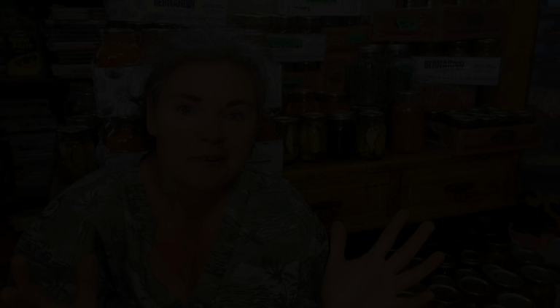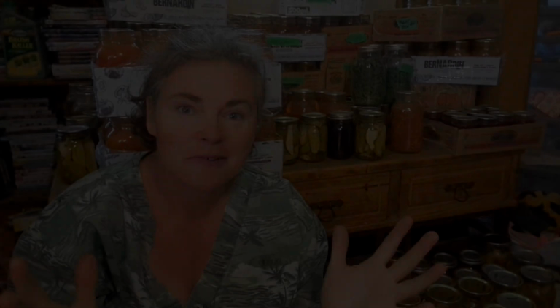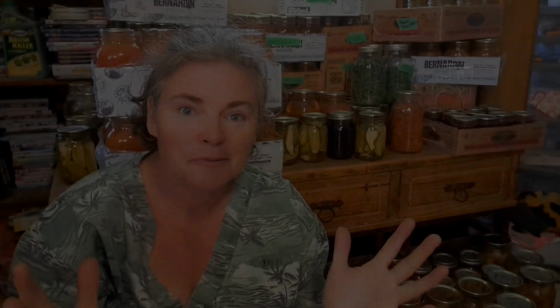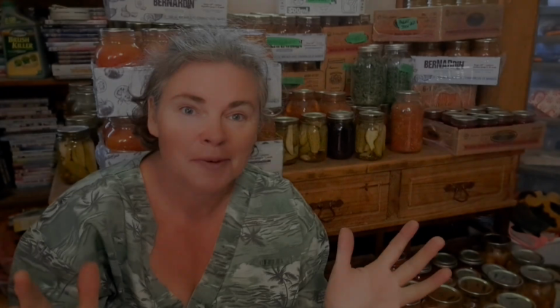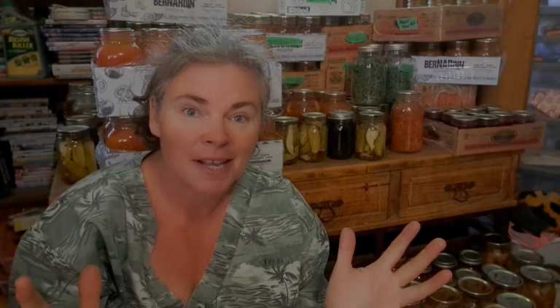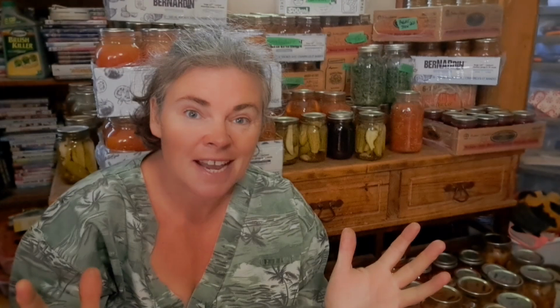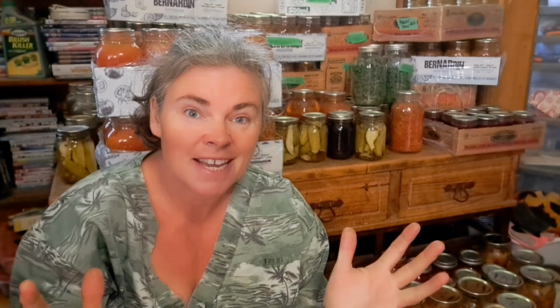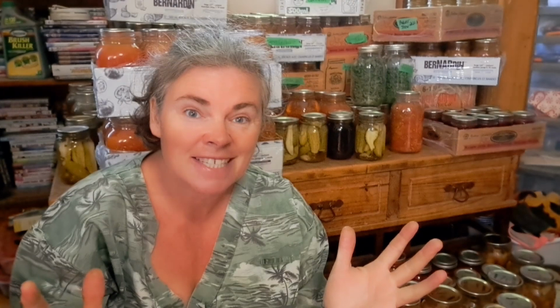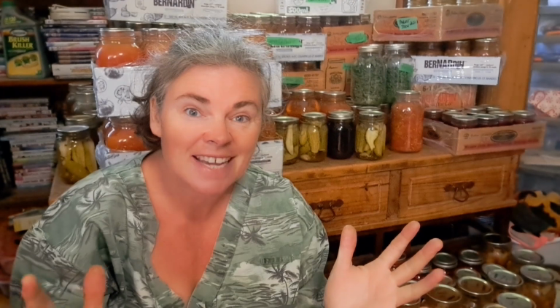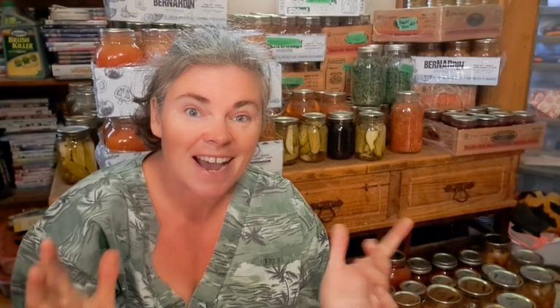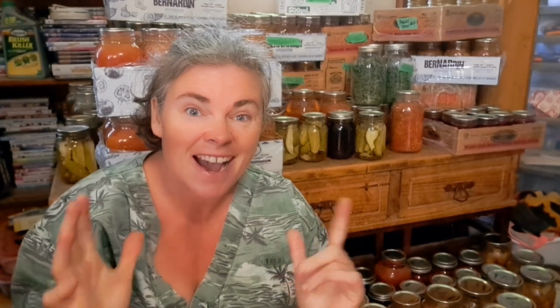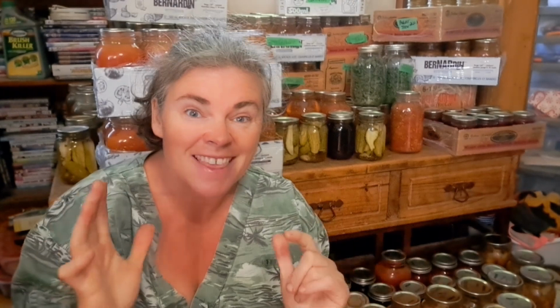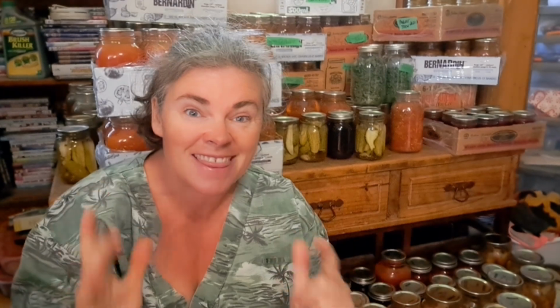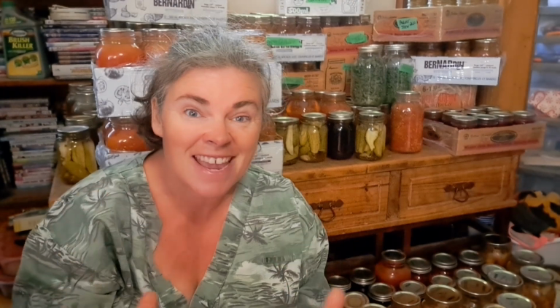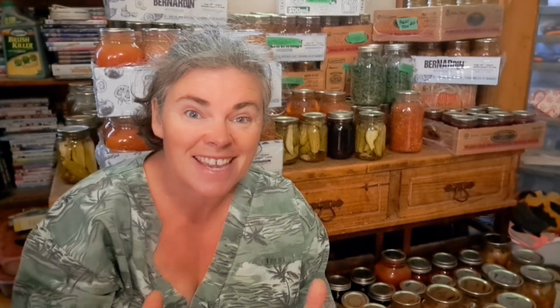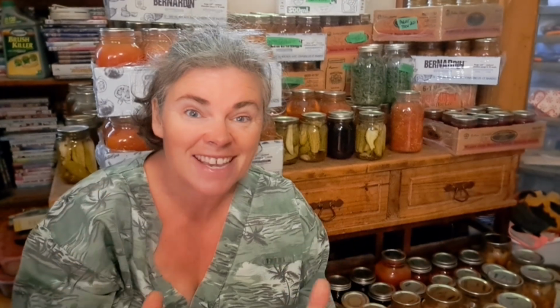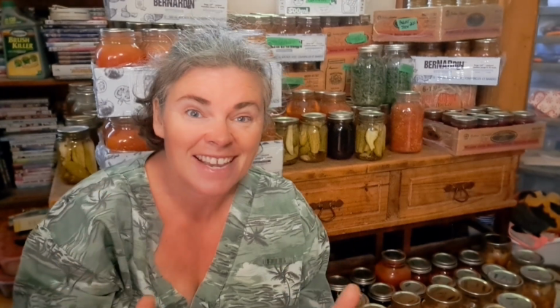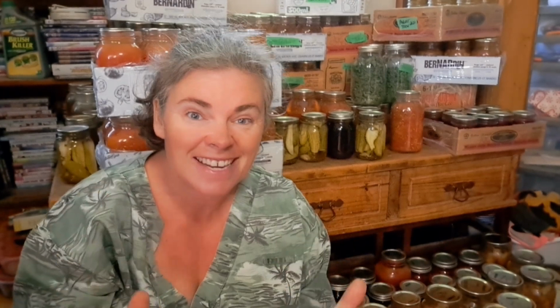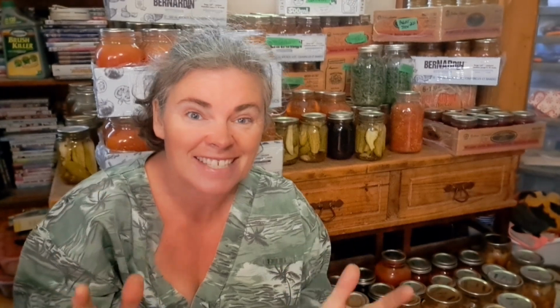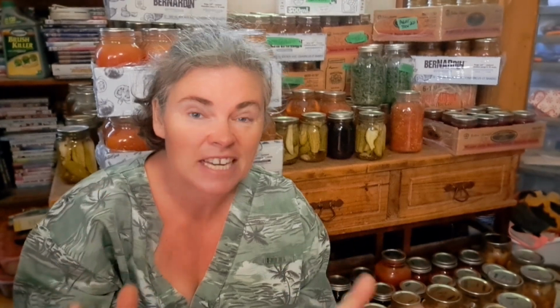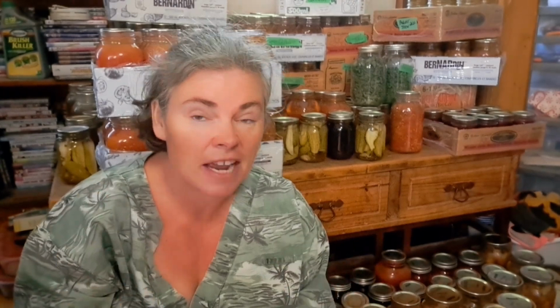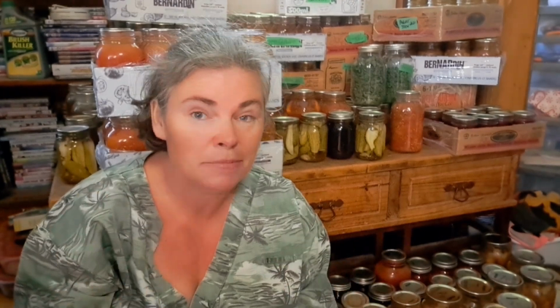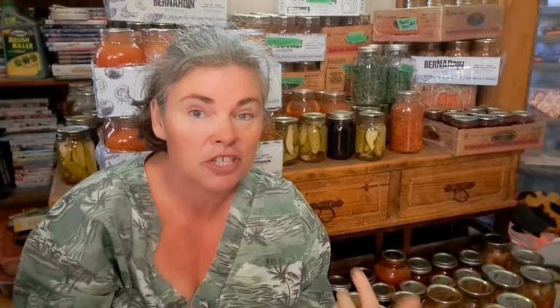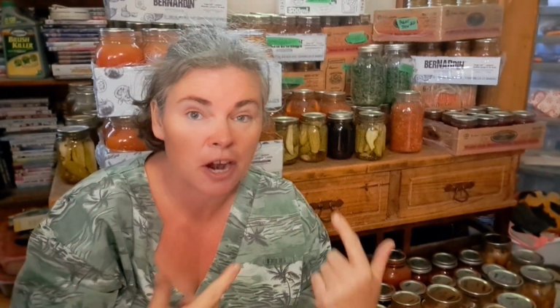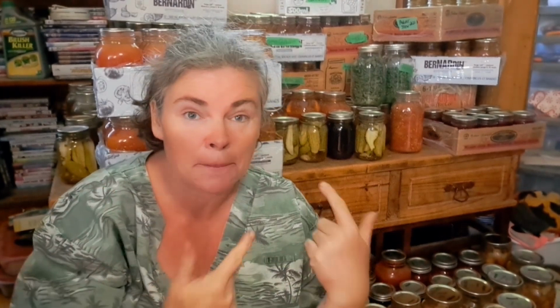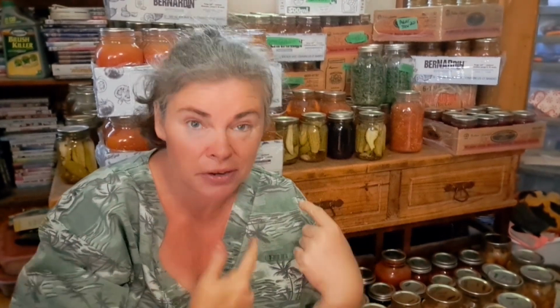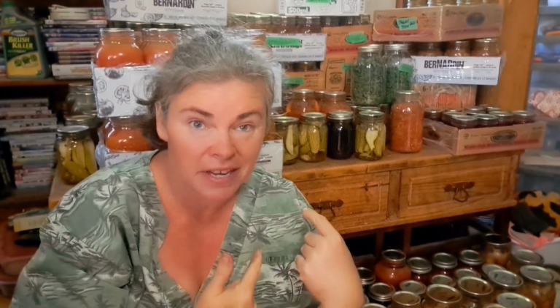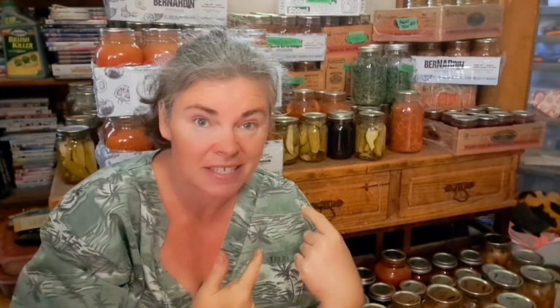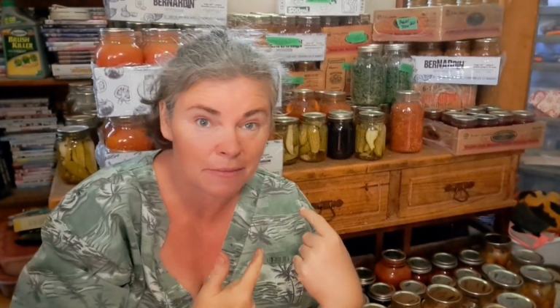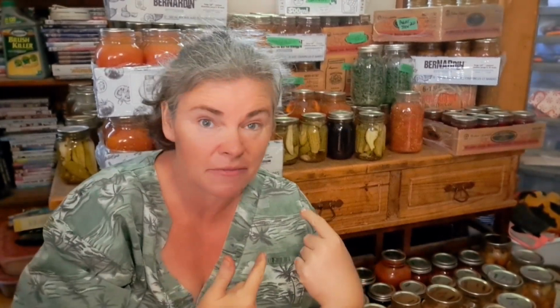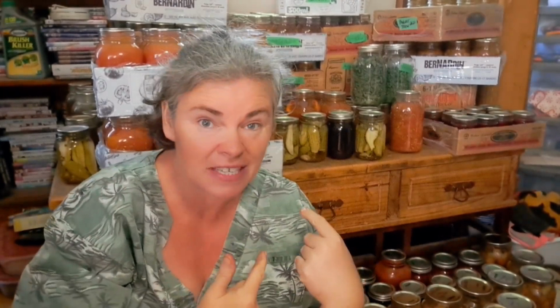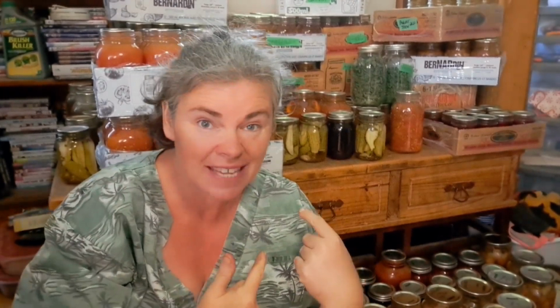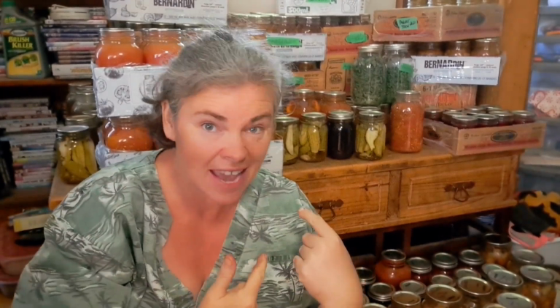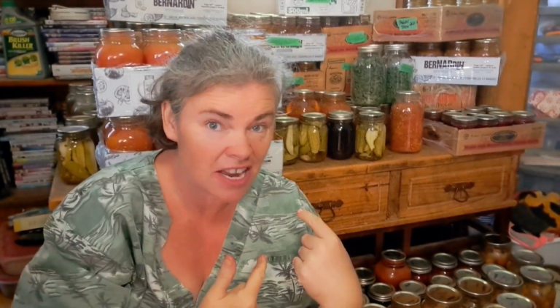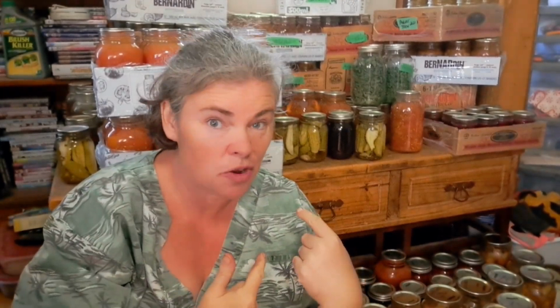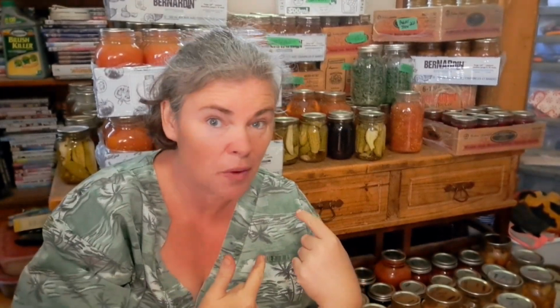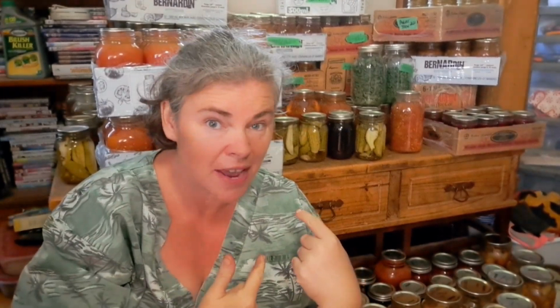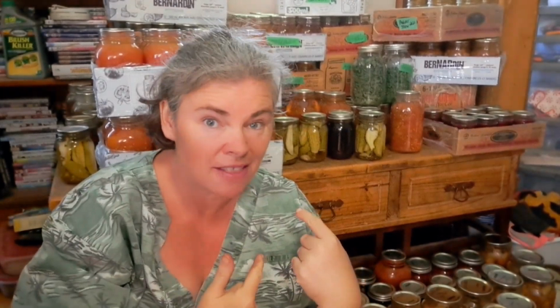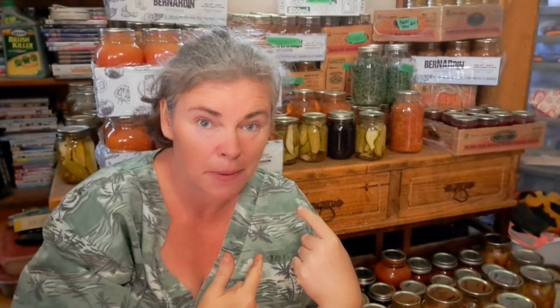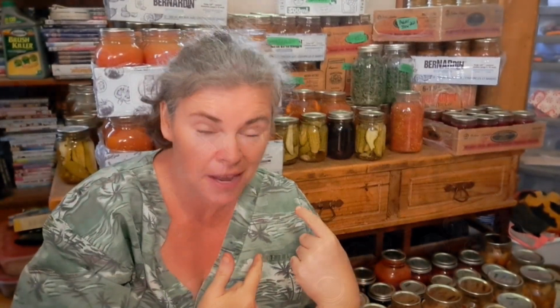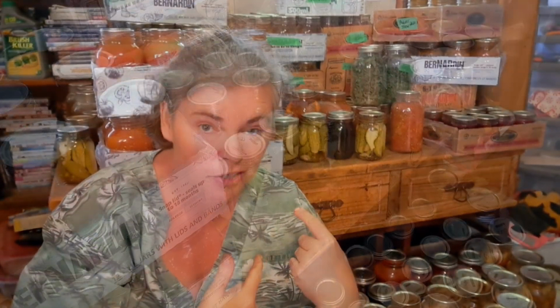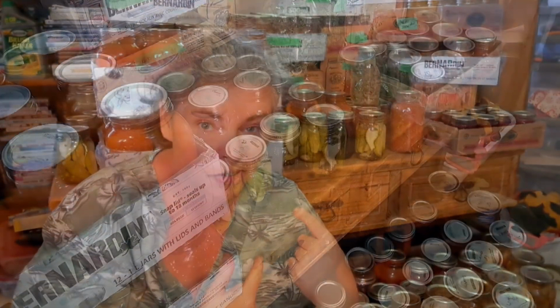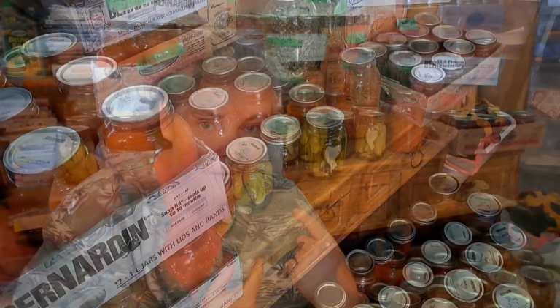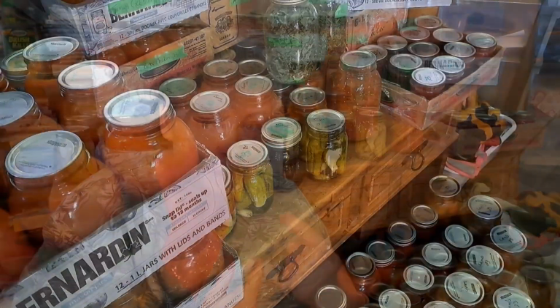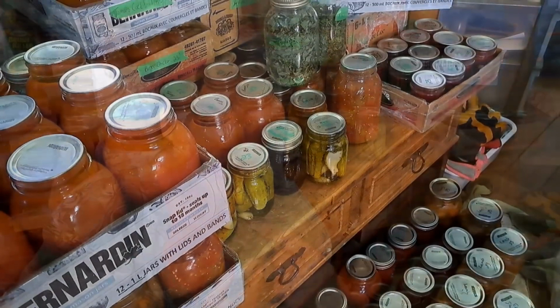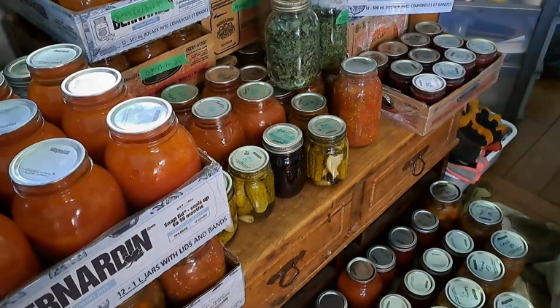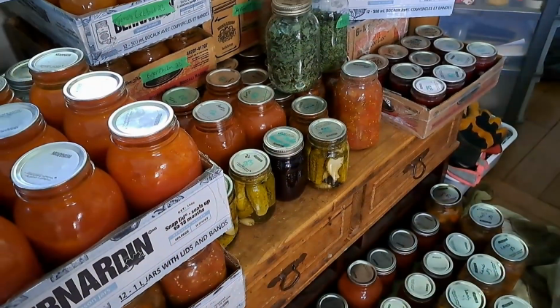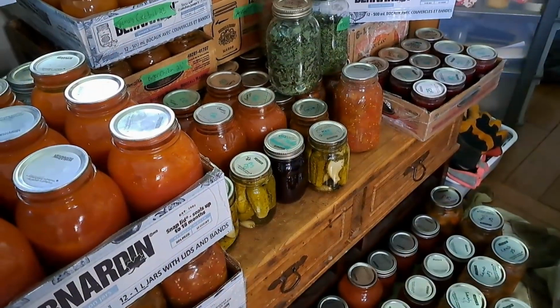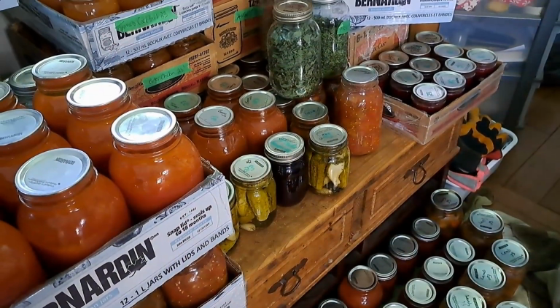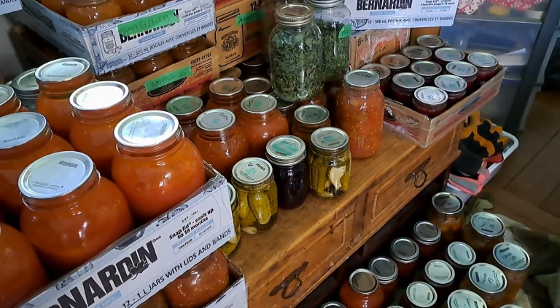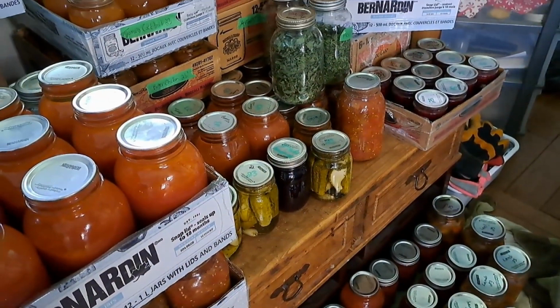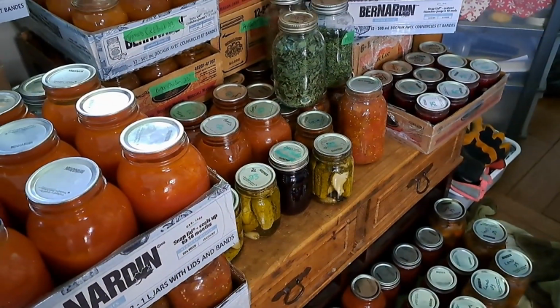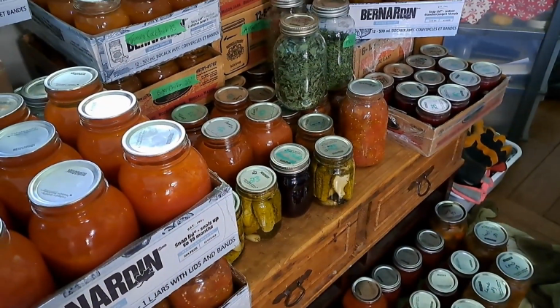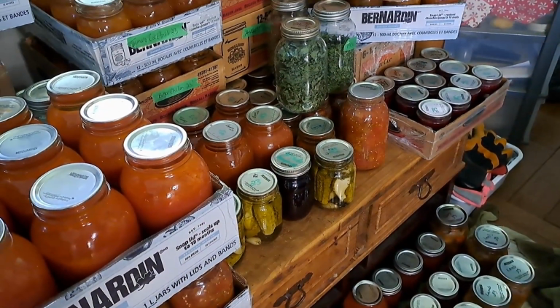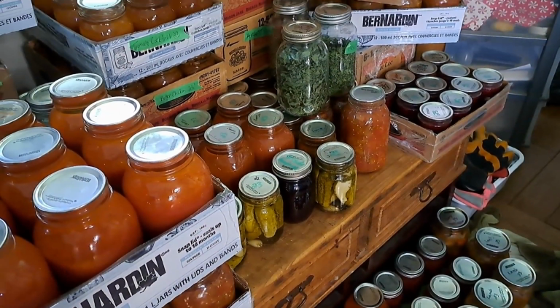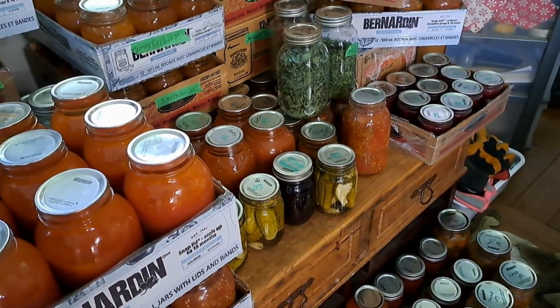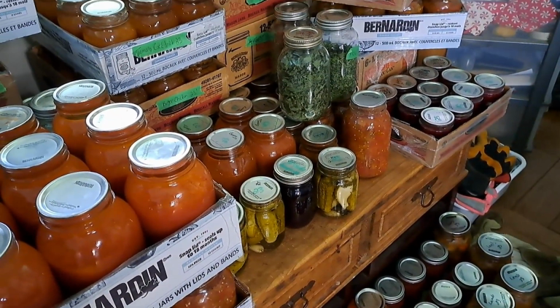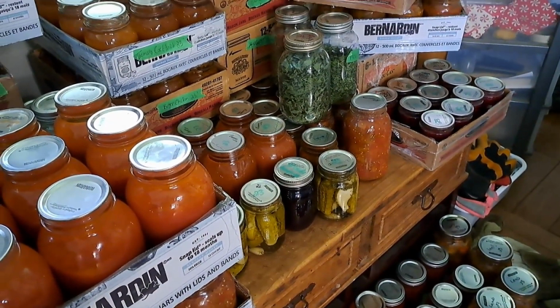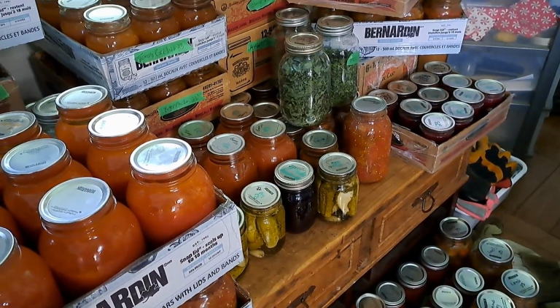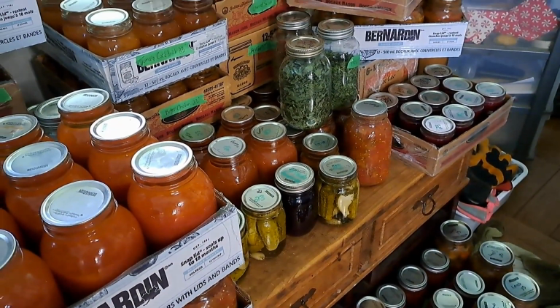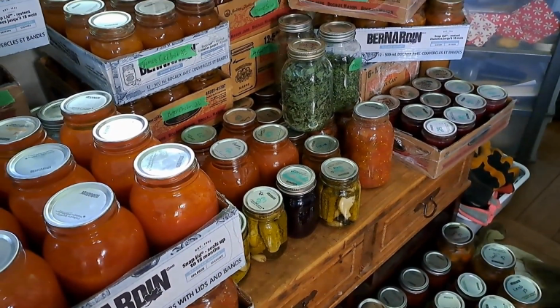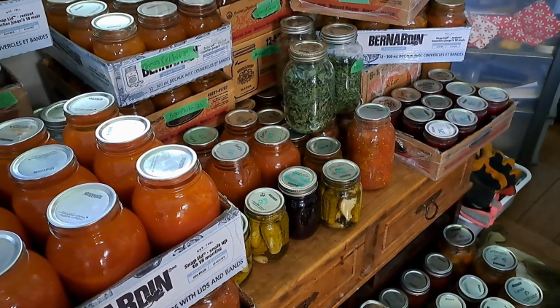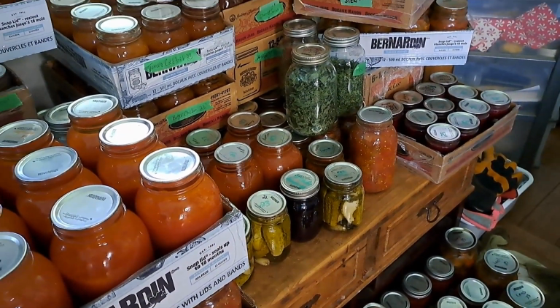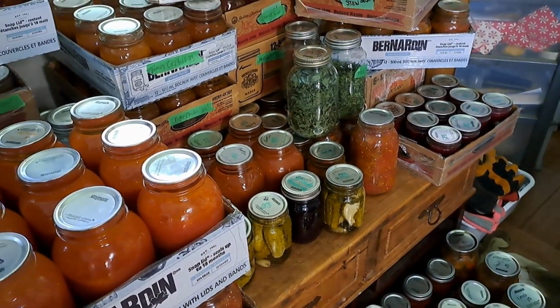Well guys, I think it is time to start putting some of this canning away in the pantry. The question is, is it going to fit?